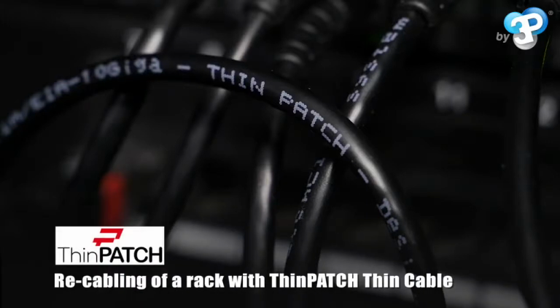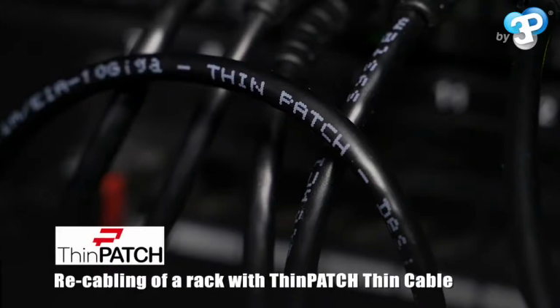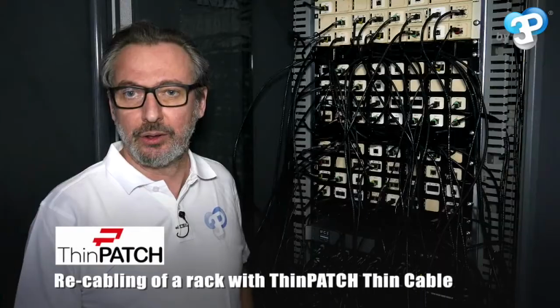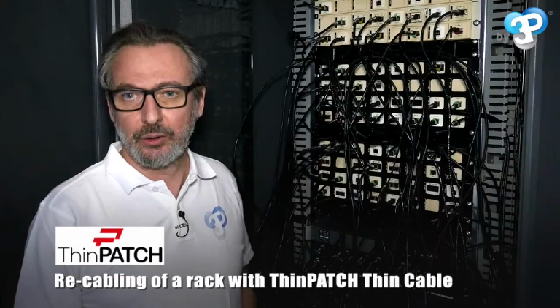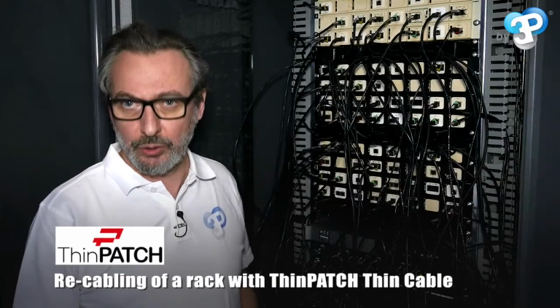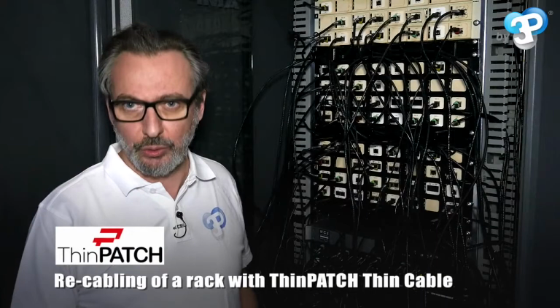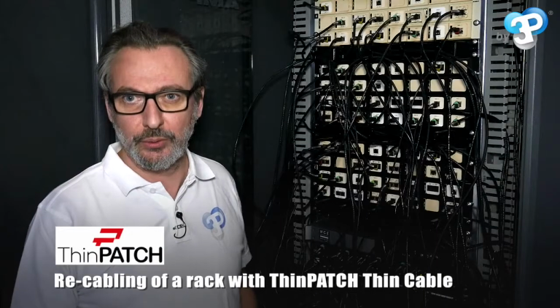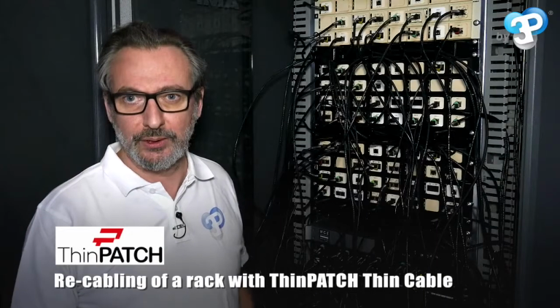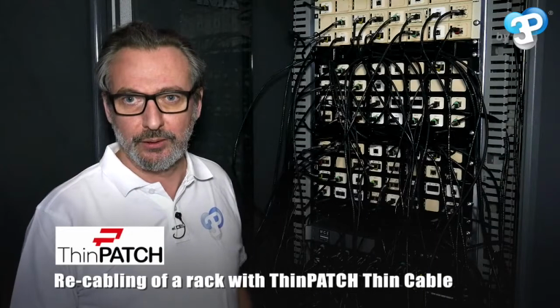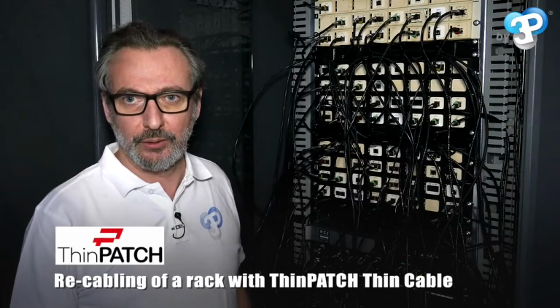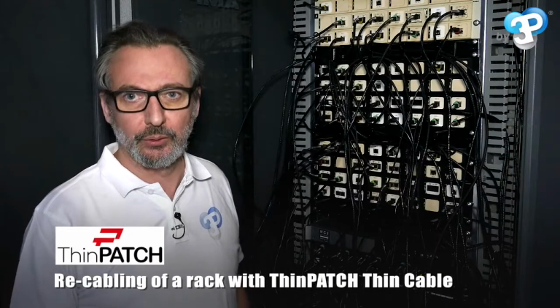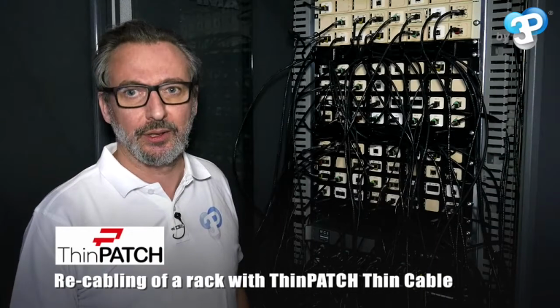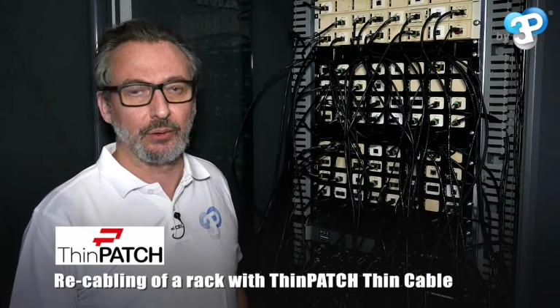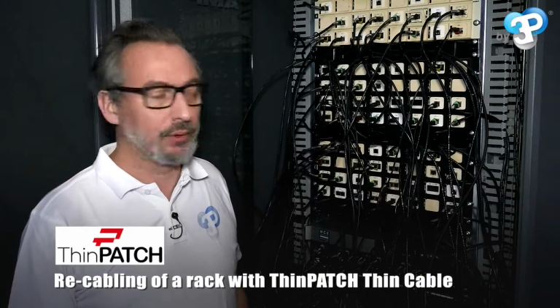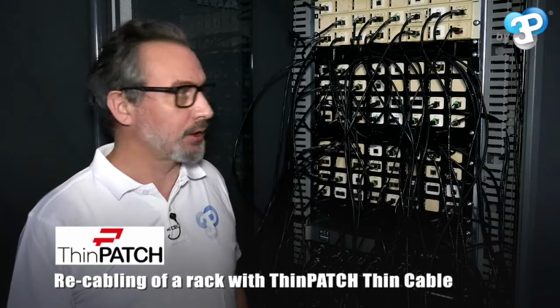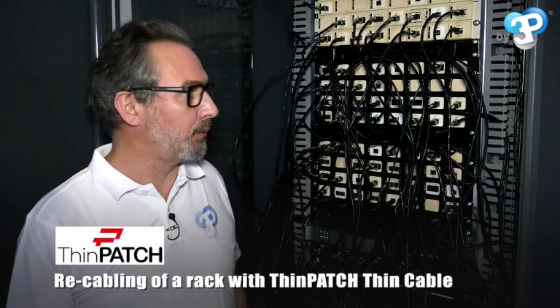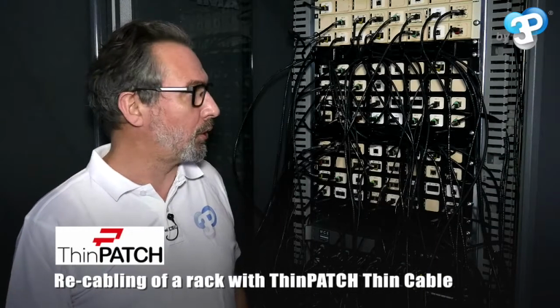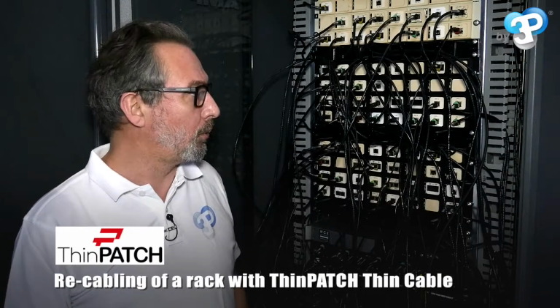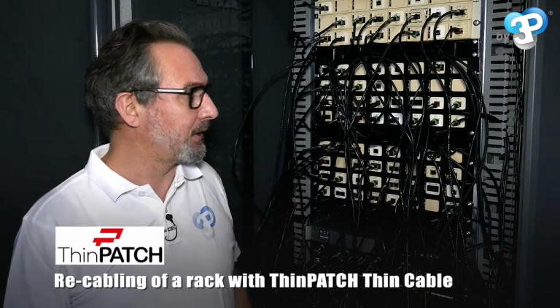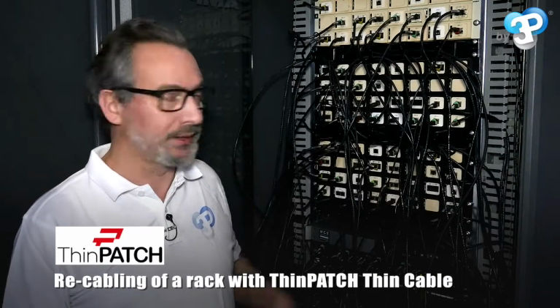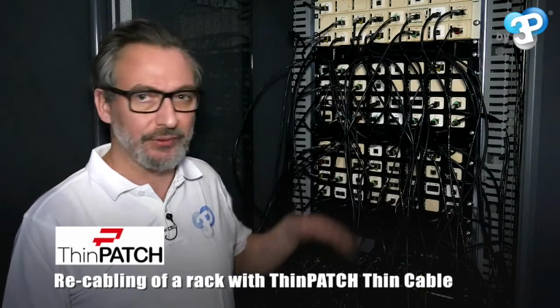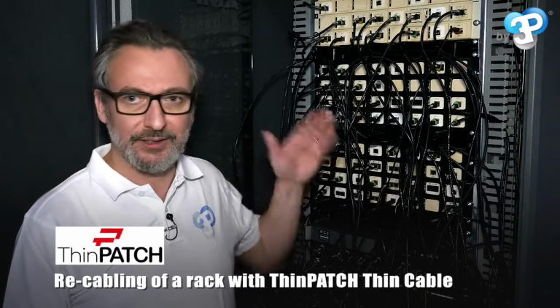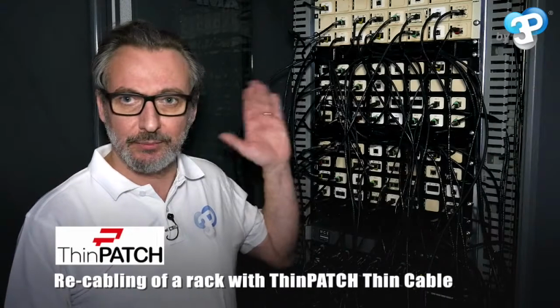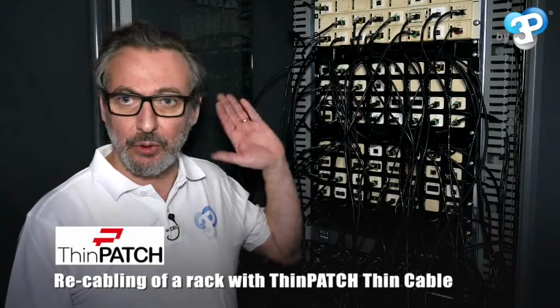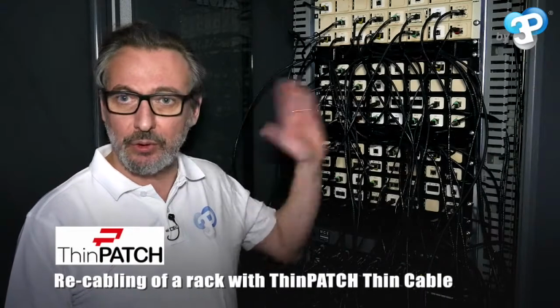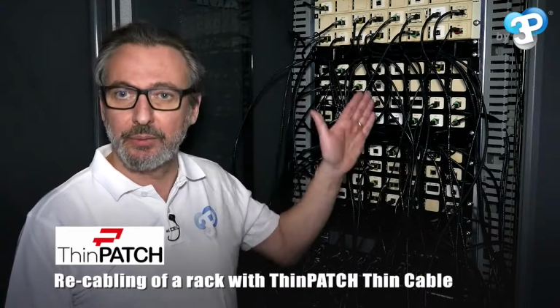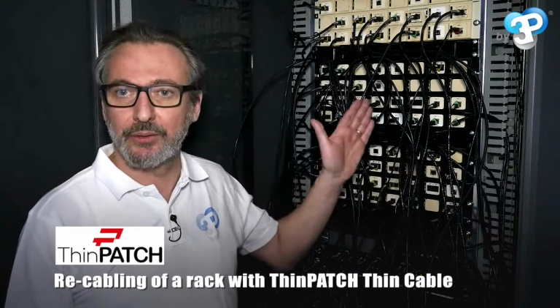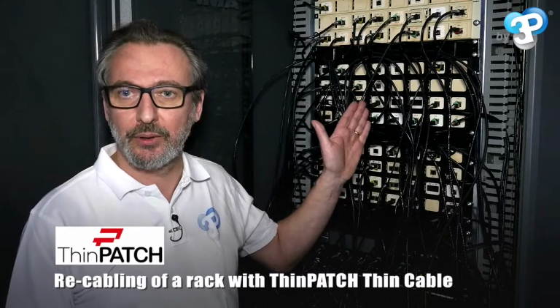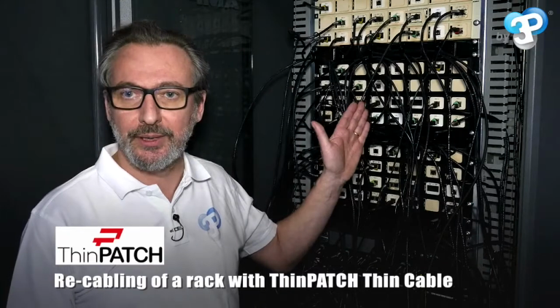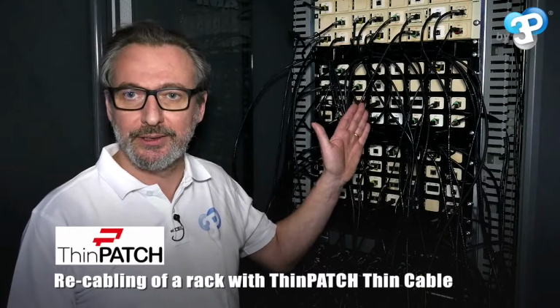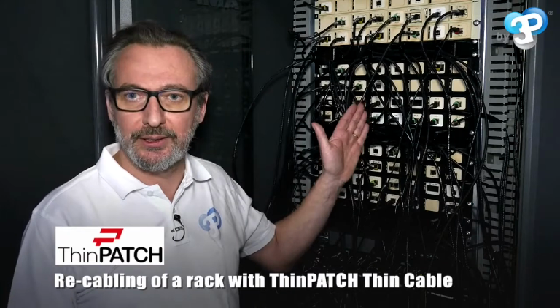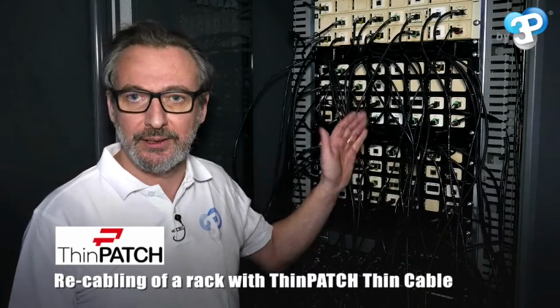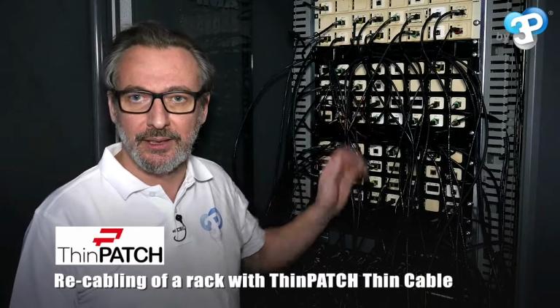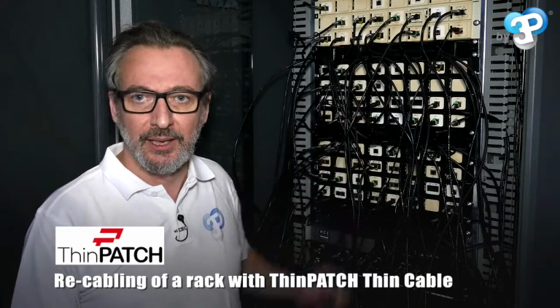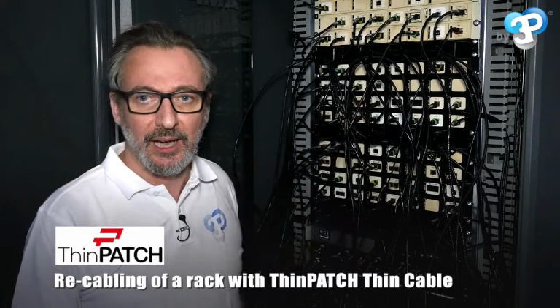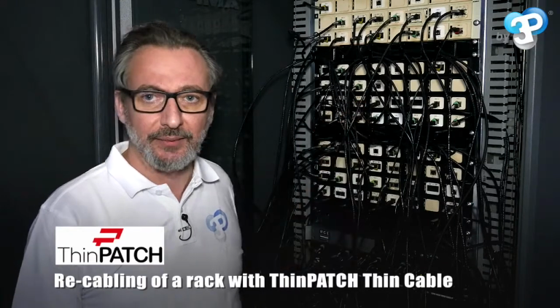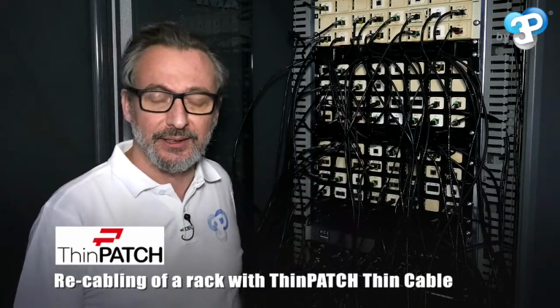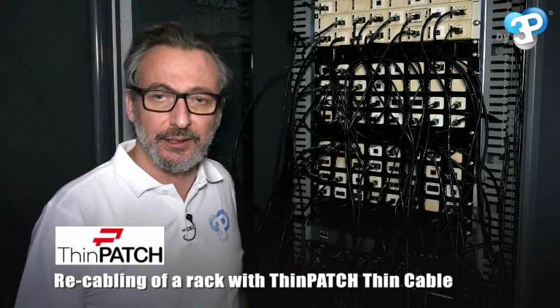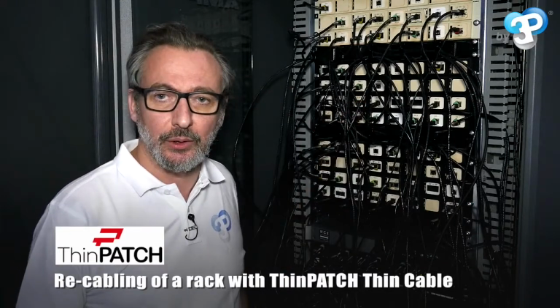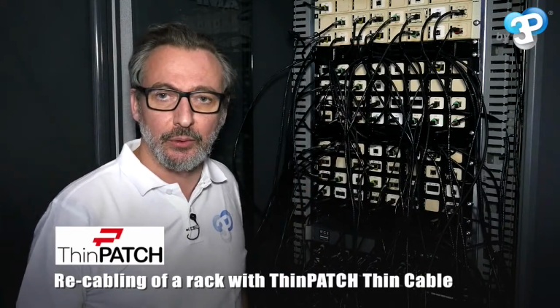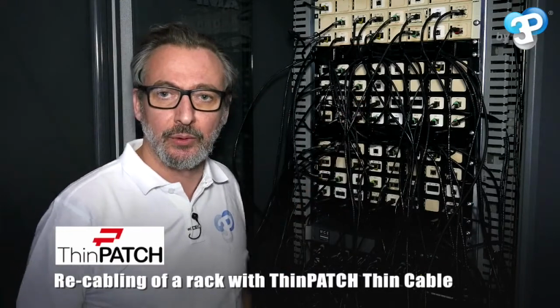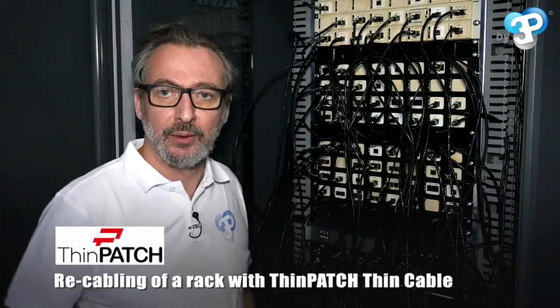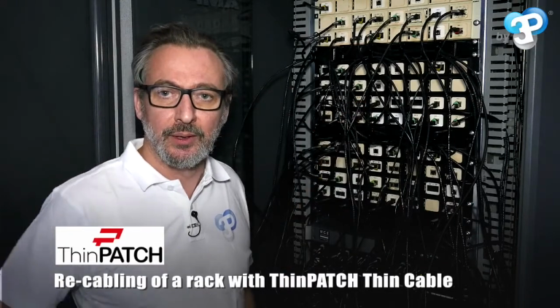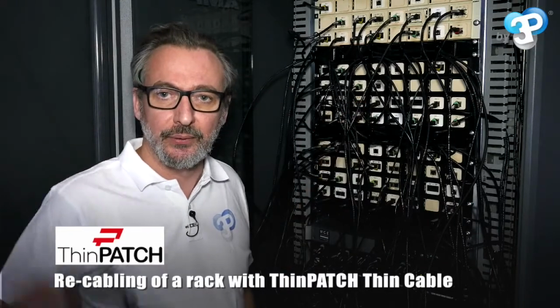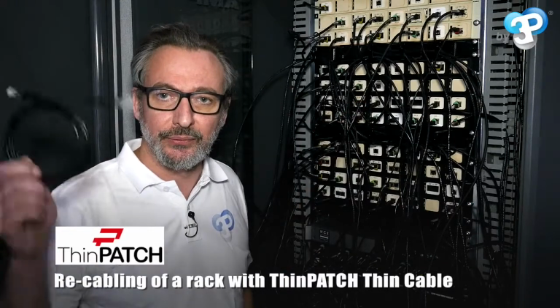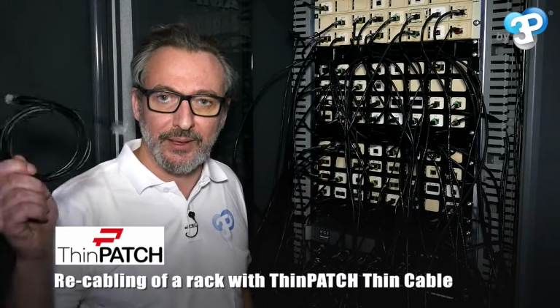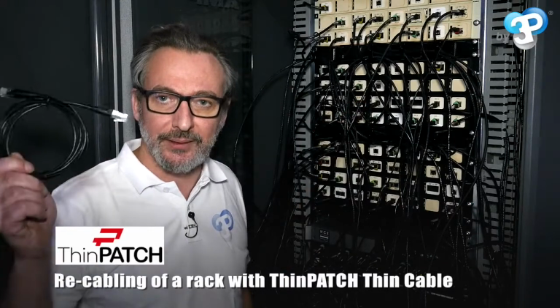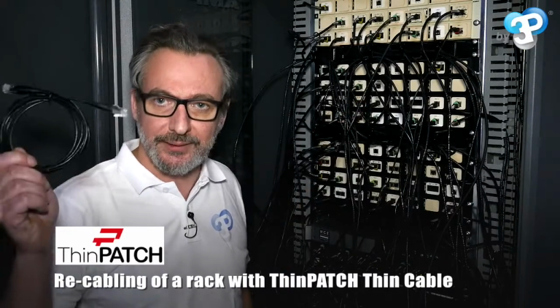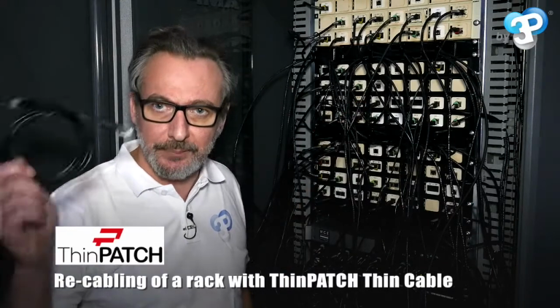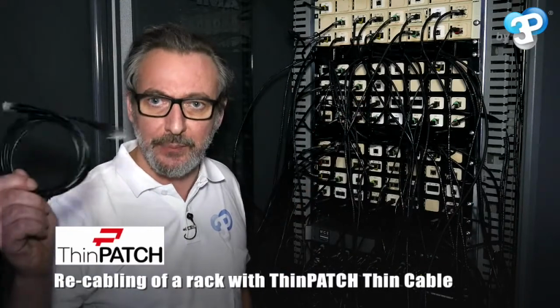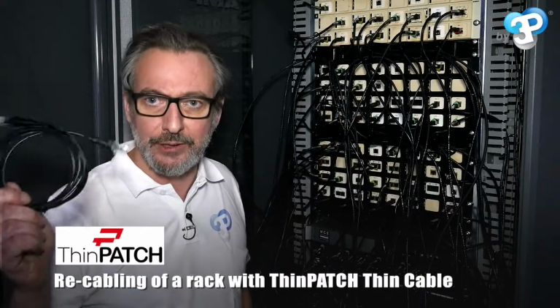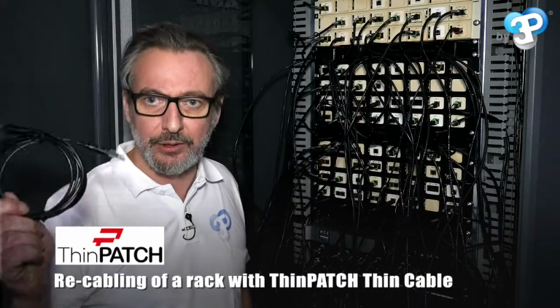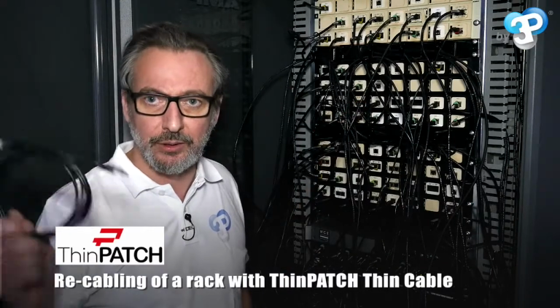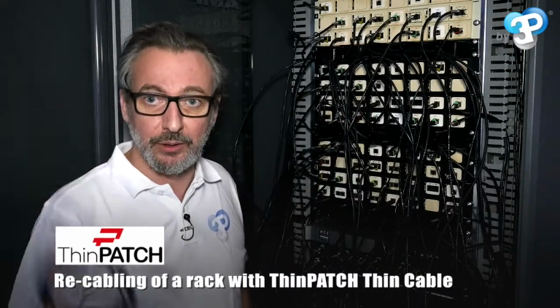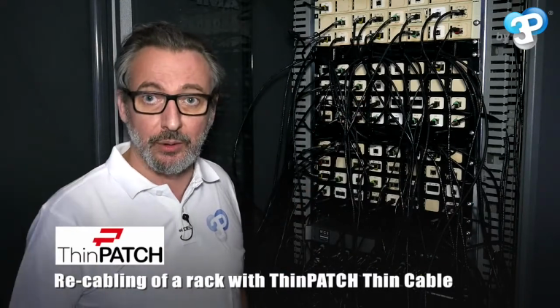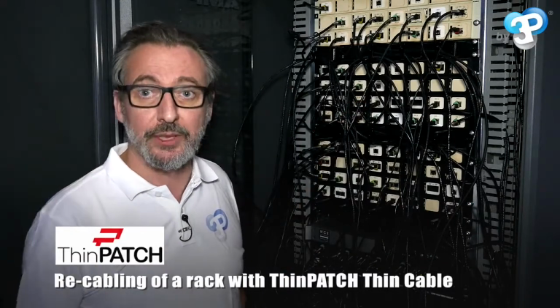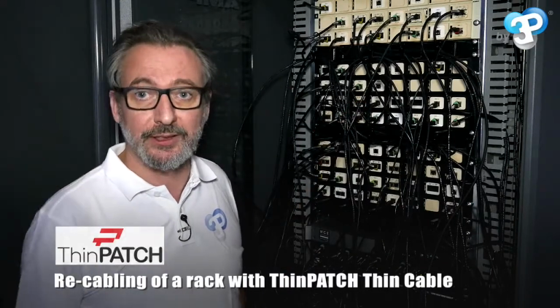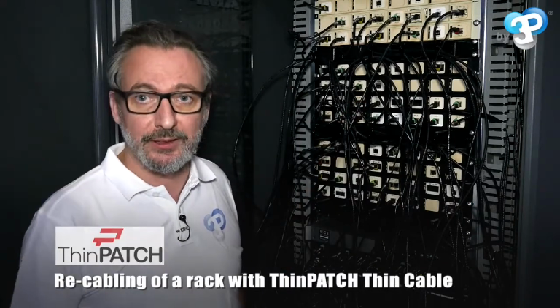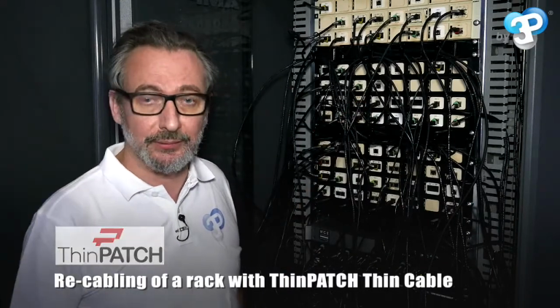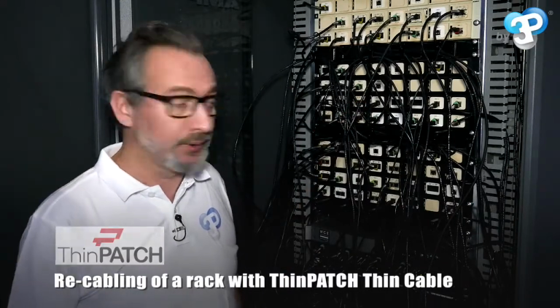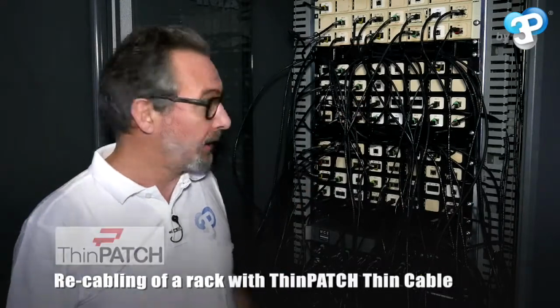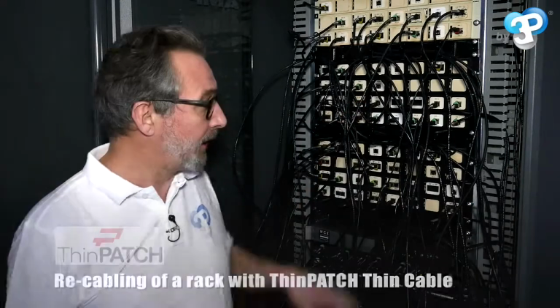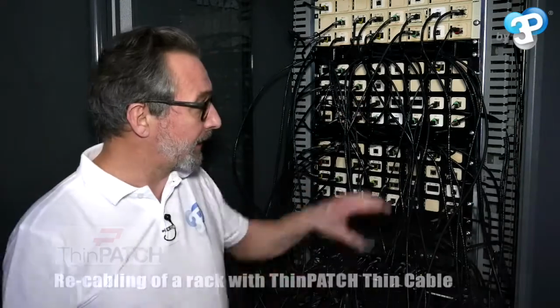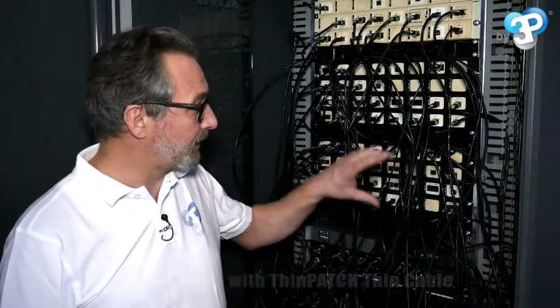Today we're going to see how to easily recable a network rack with the ThinPatch Slim RJ45 patch cable.